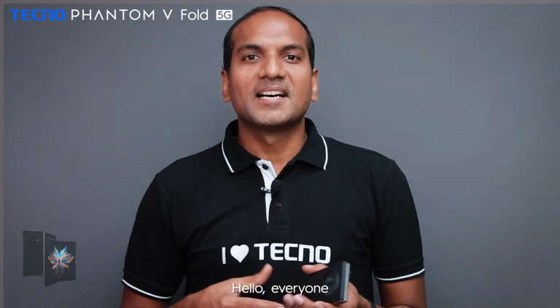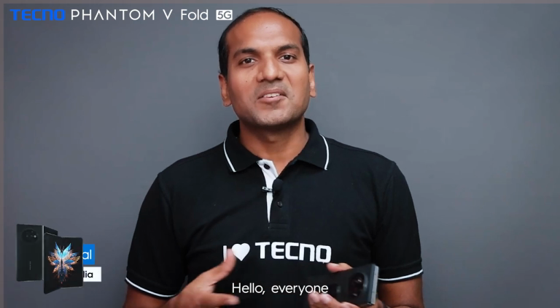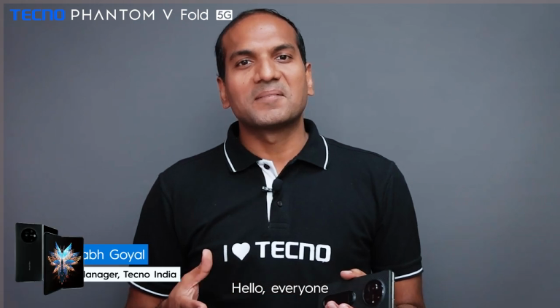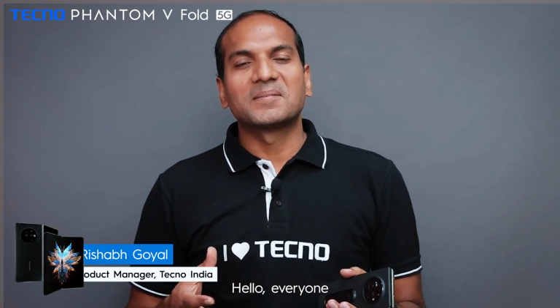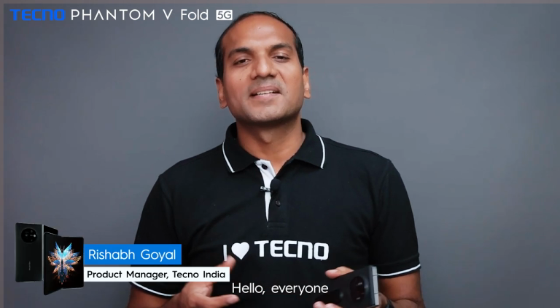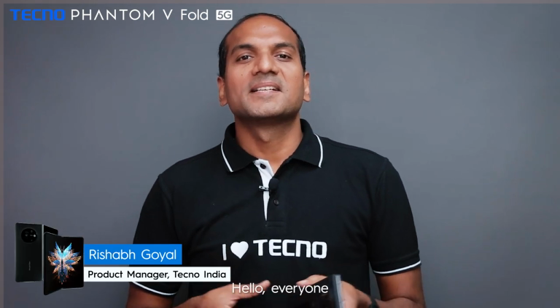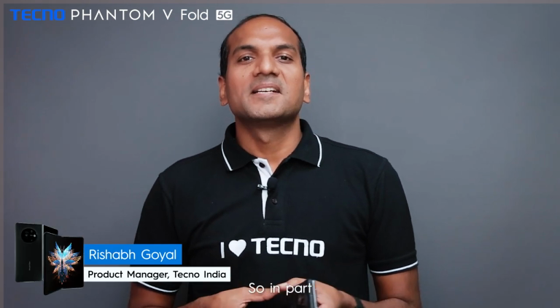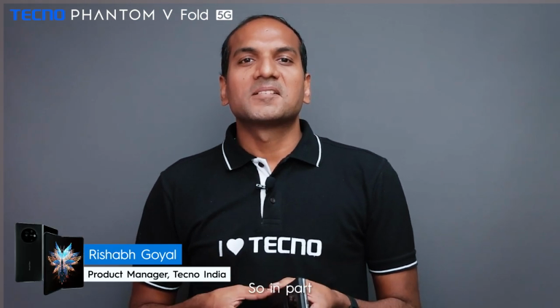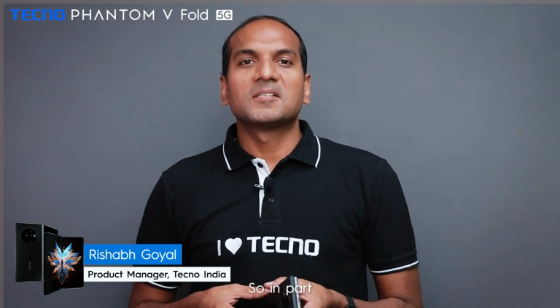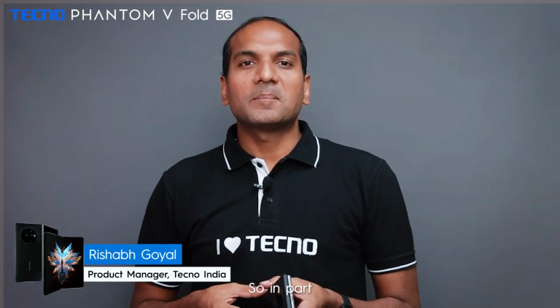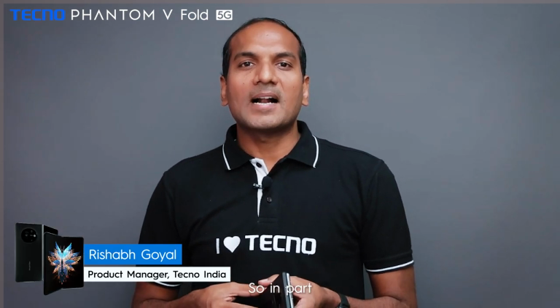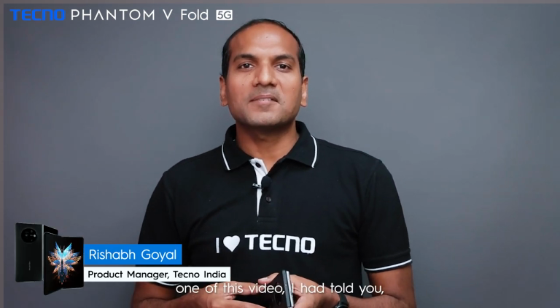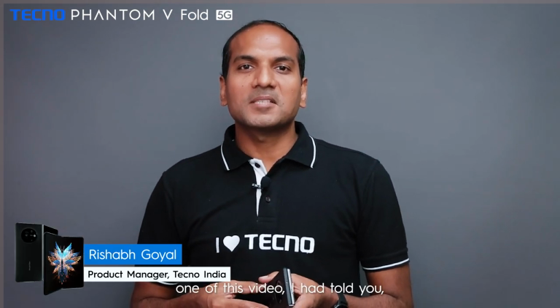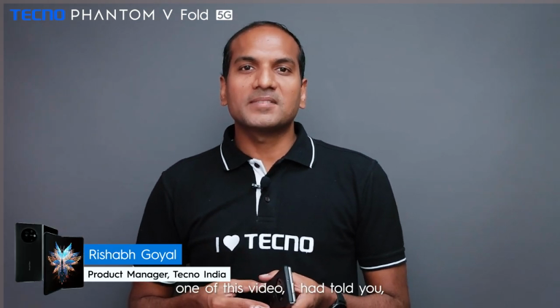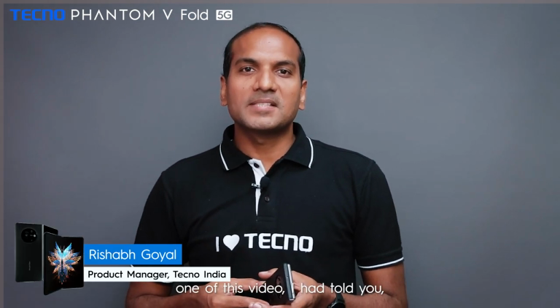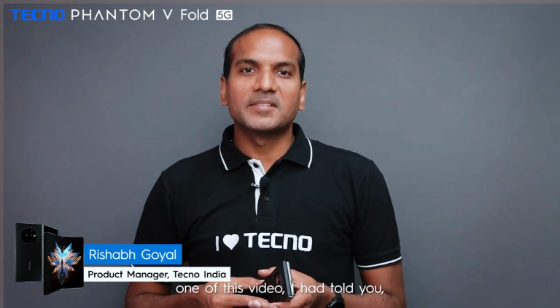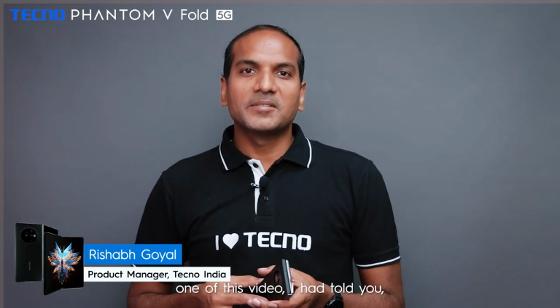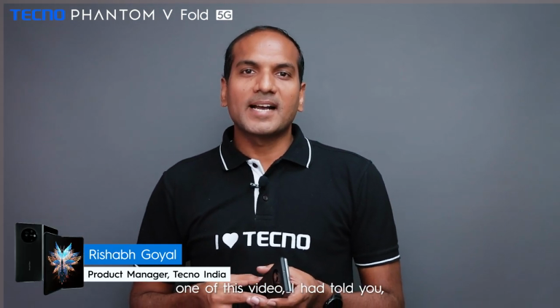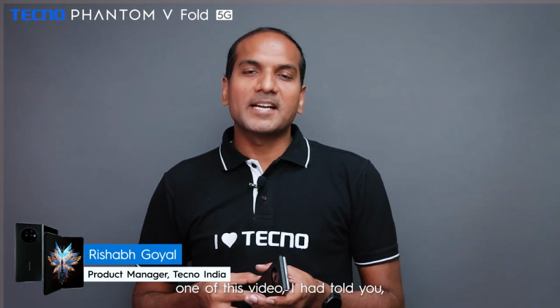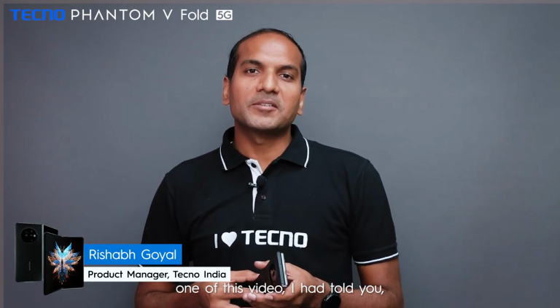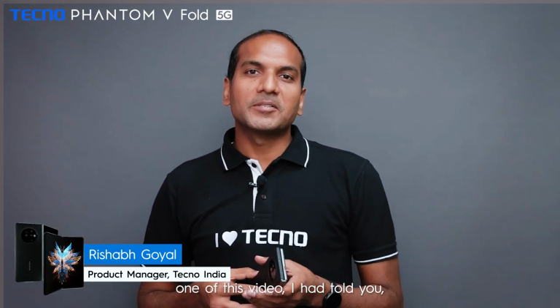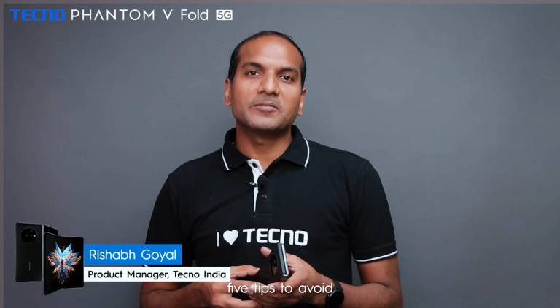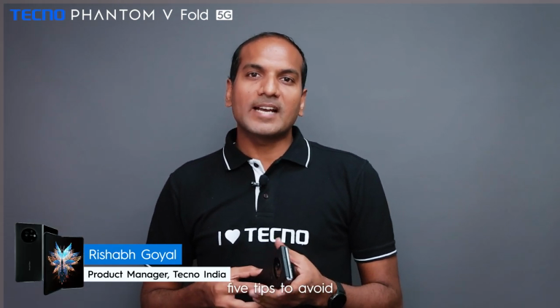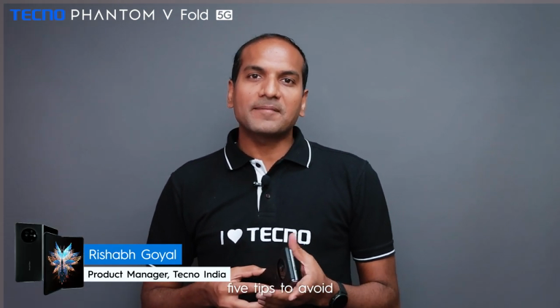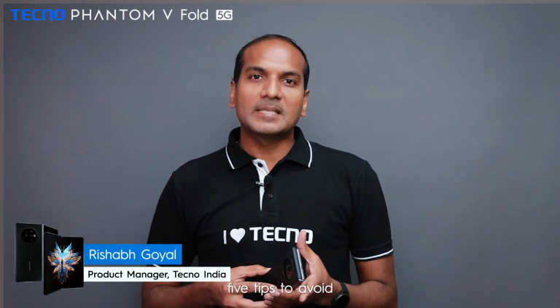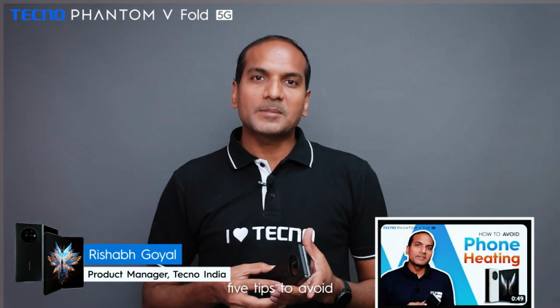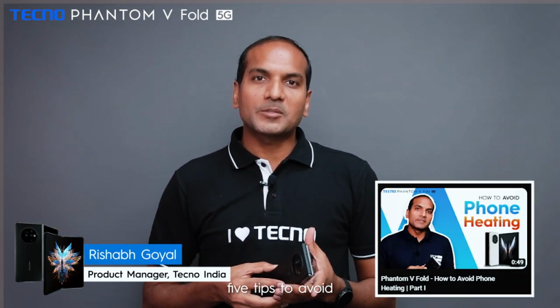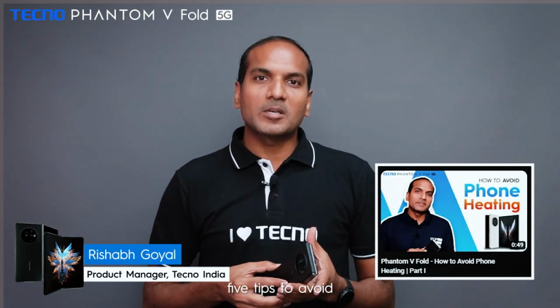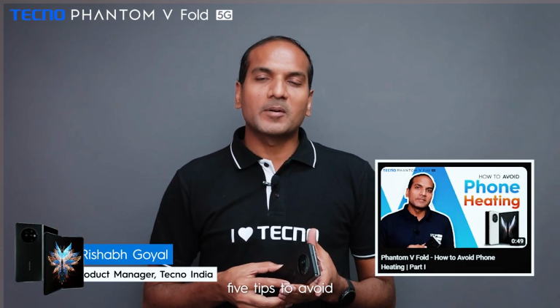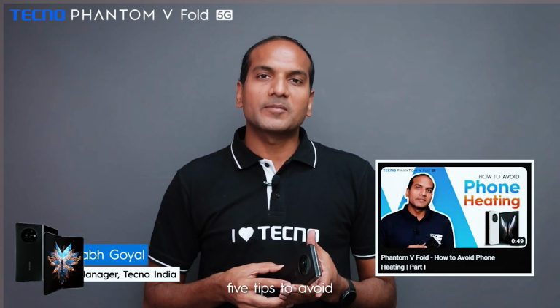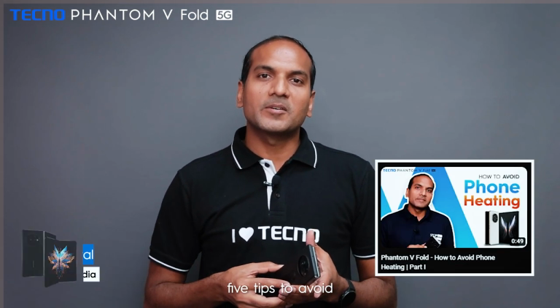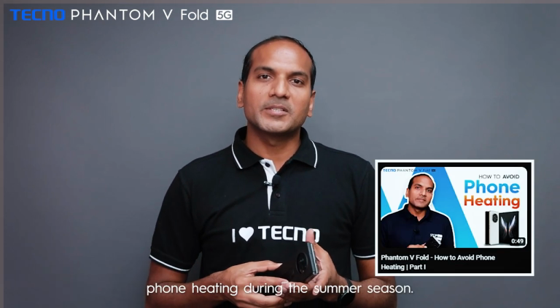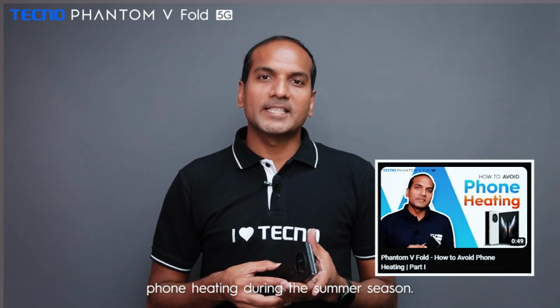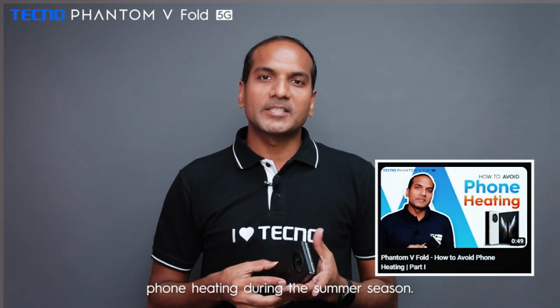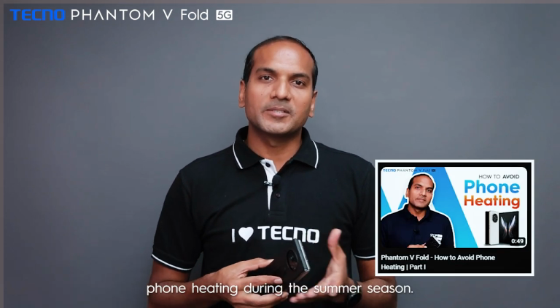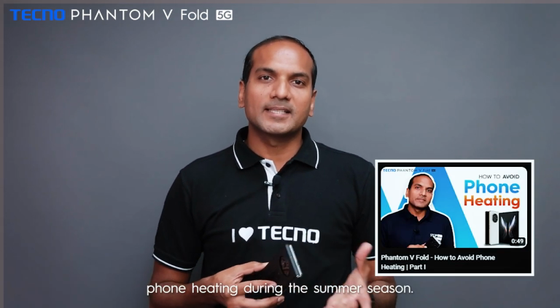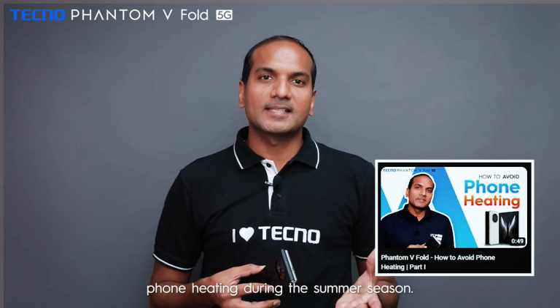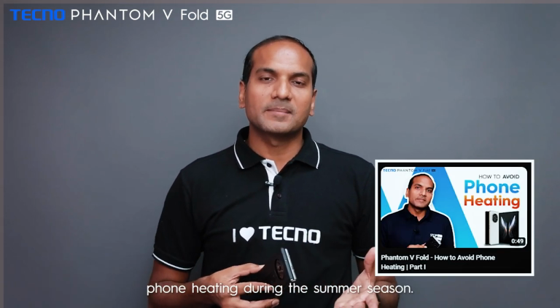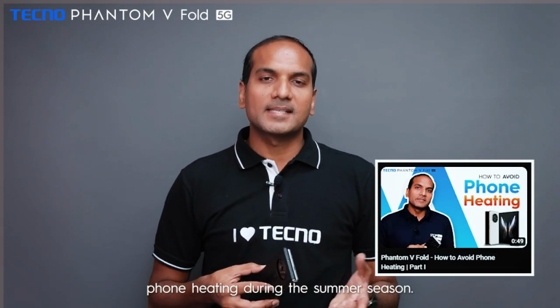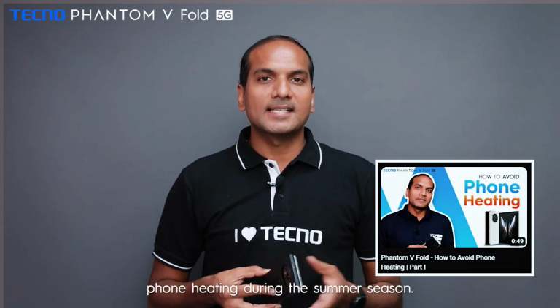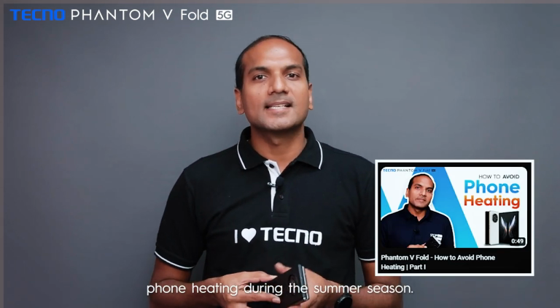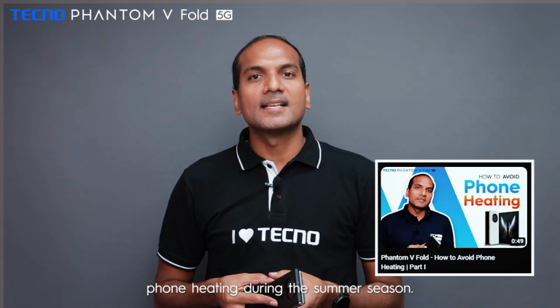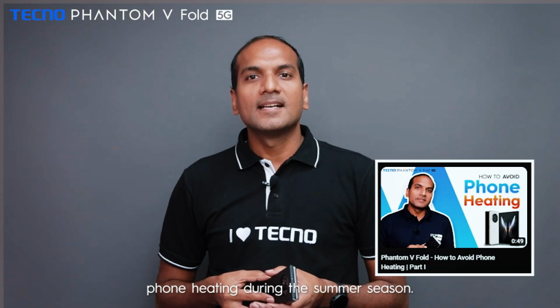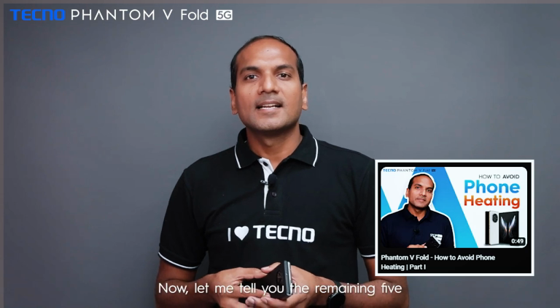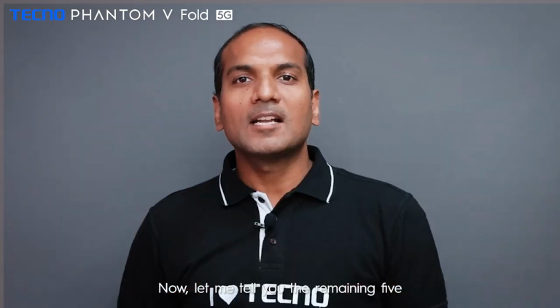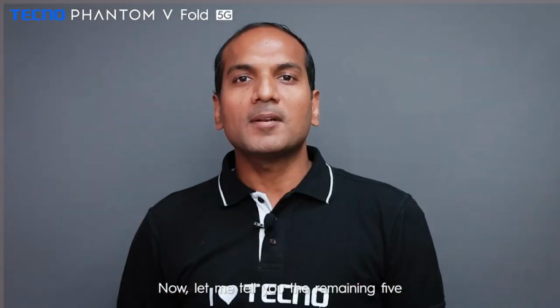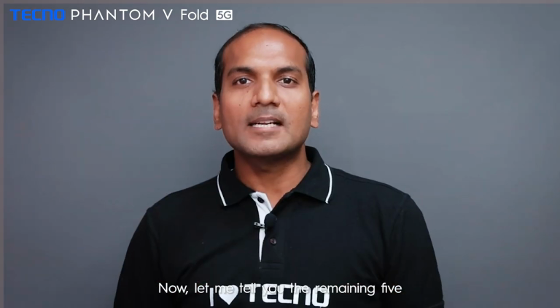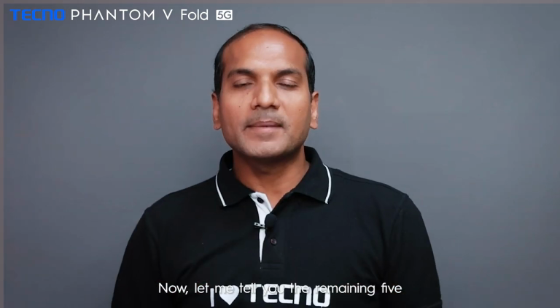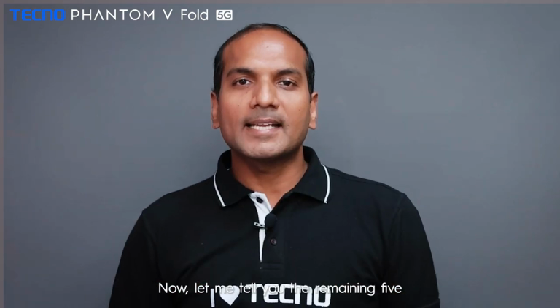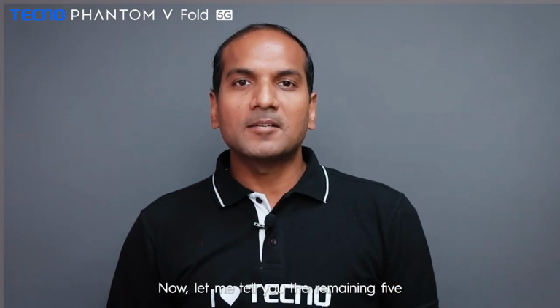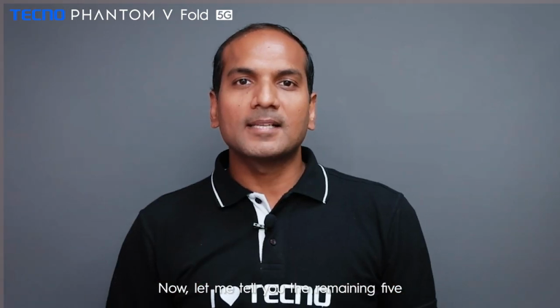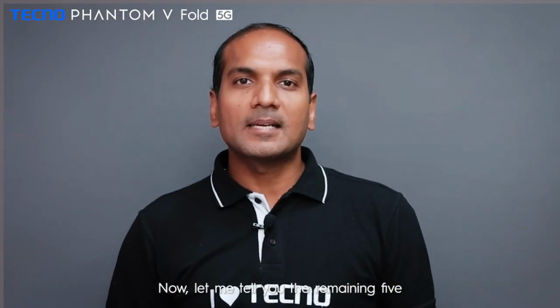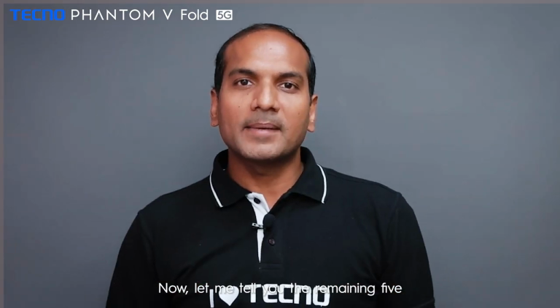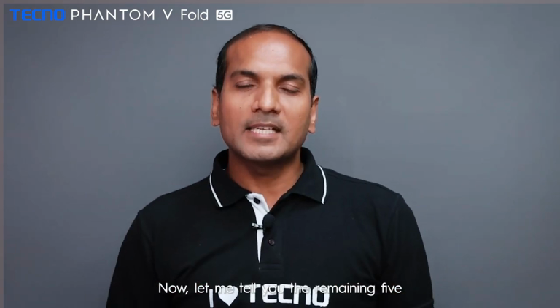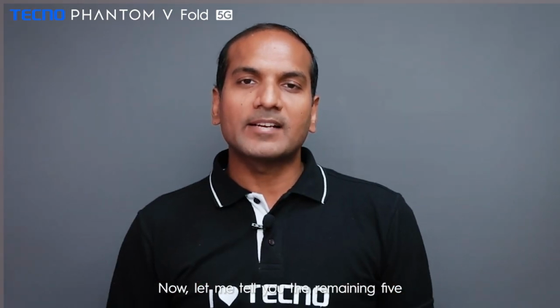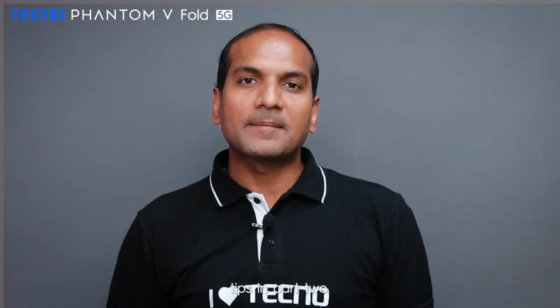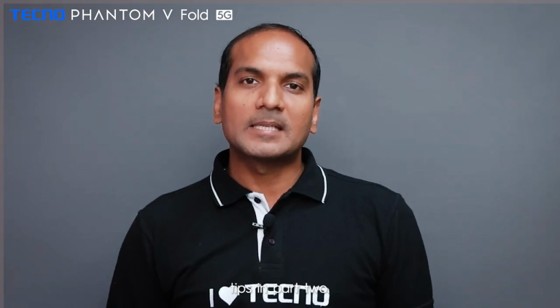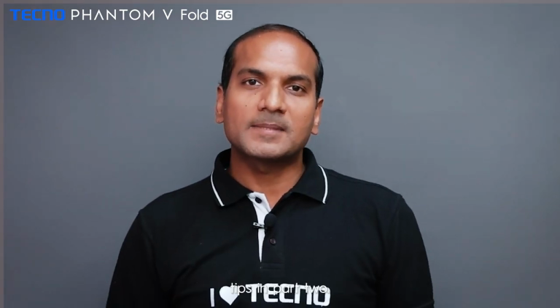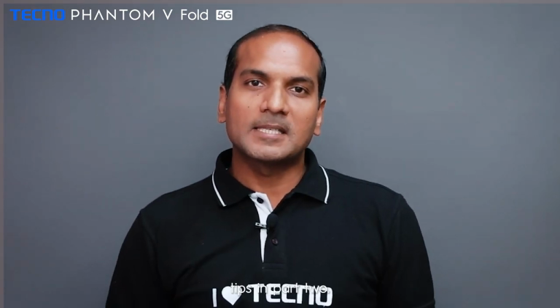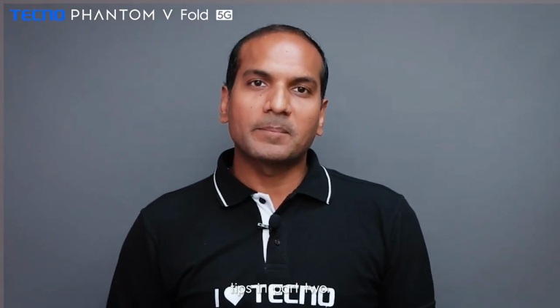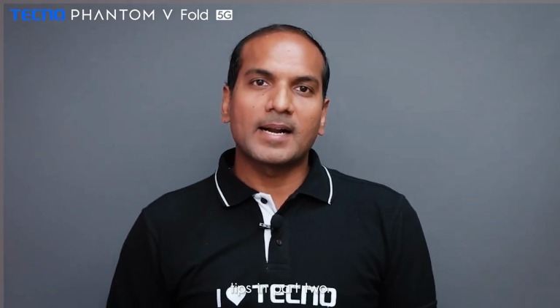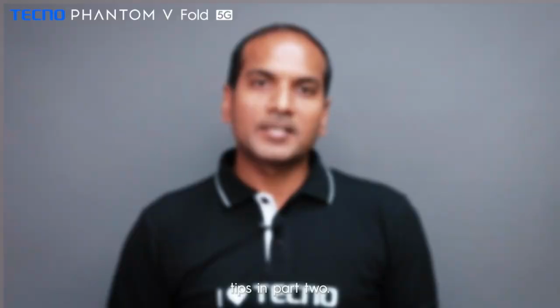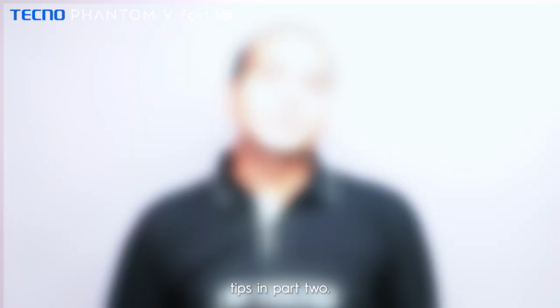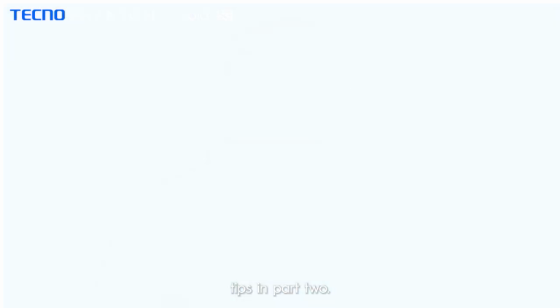Hello everyone. In part 1 of this video, I told you 5 tips to avoid phone overheating during this summer season. Now let me tell you the remaining 5 tips in part 2.